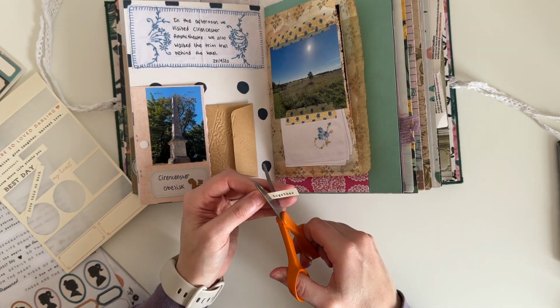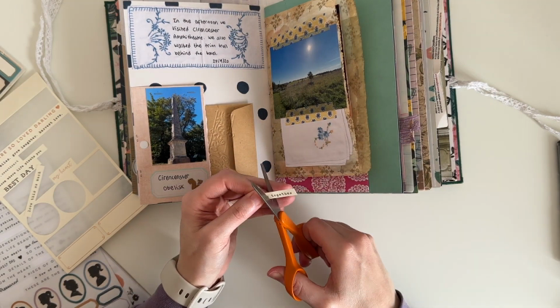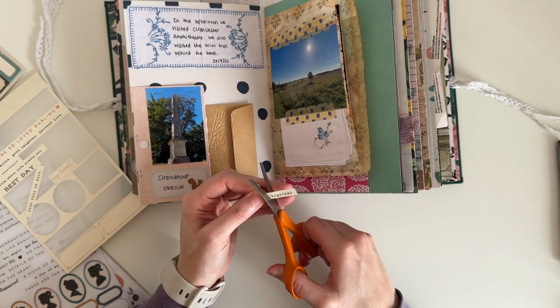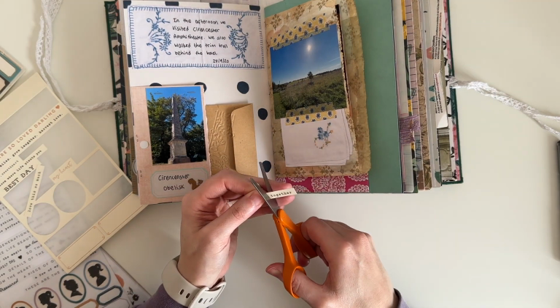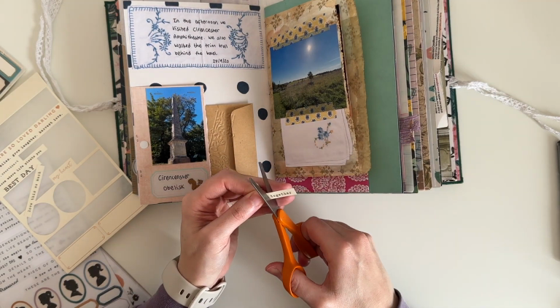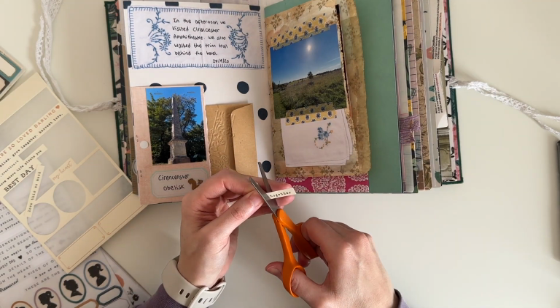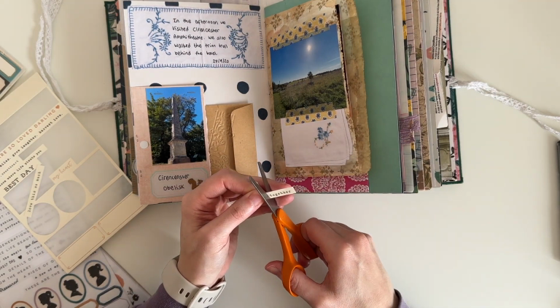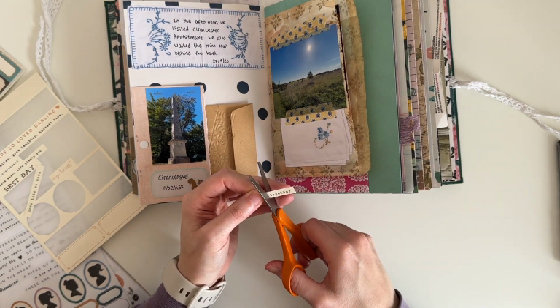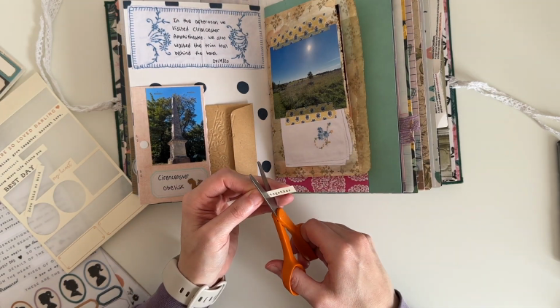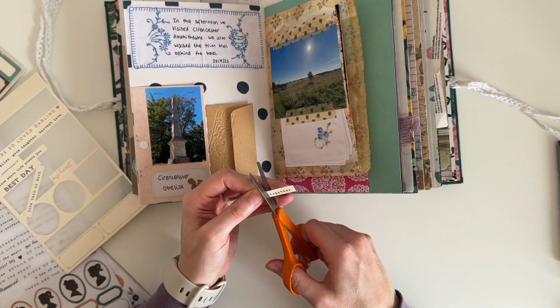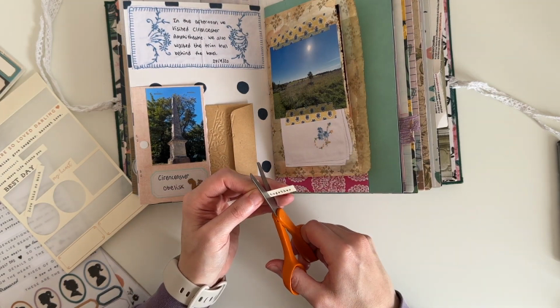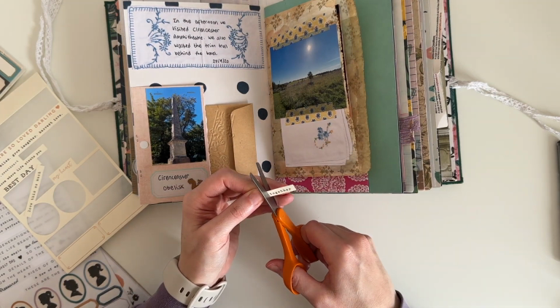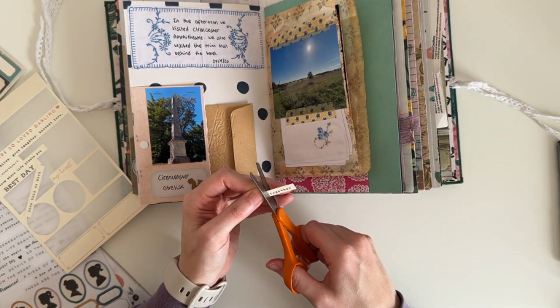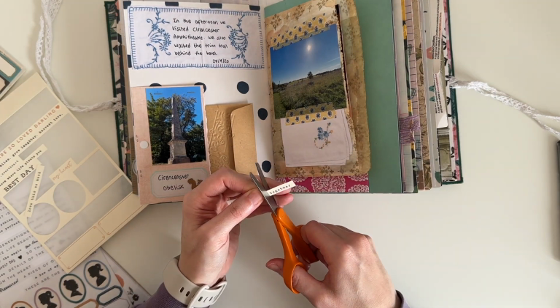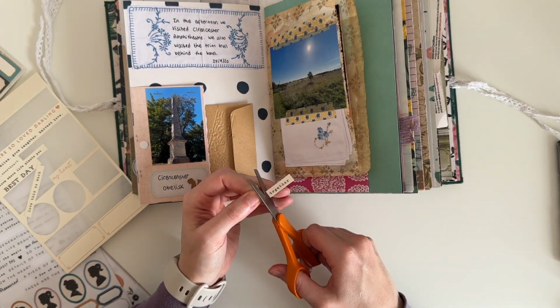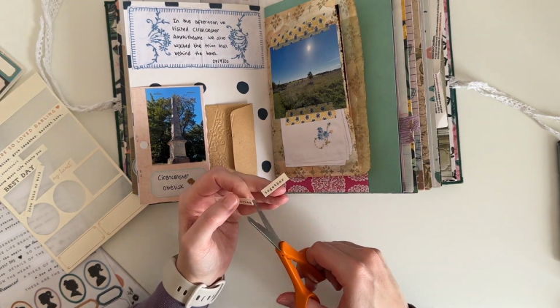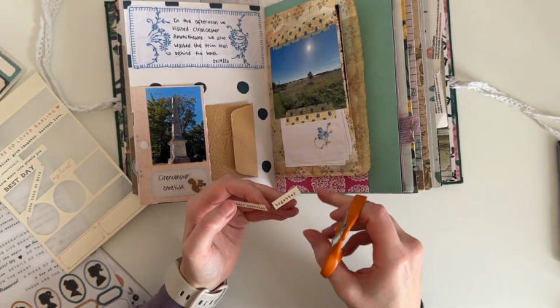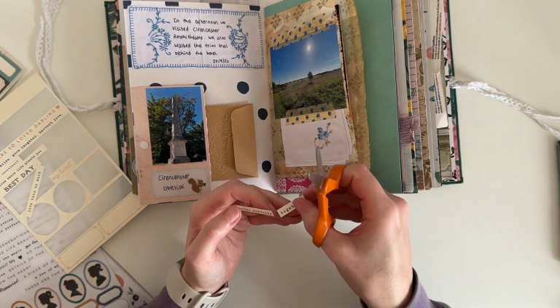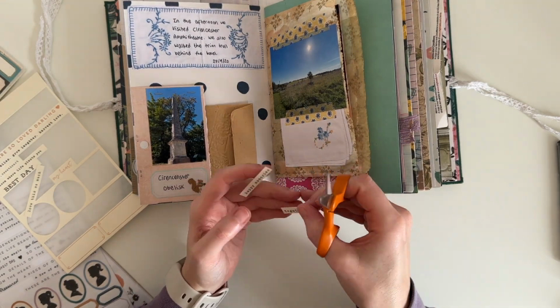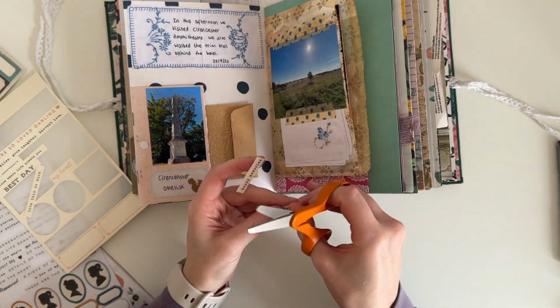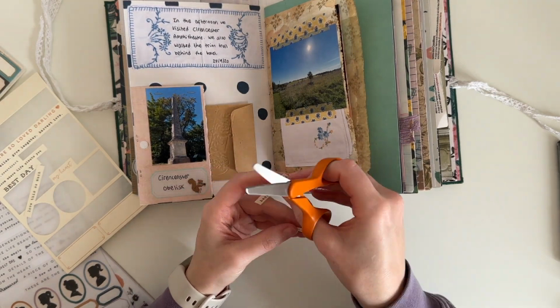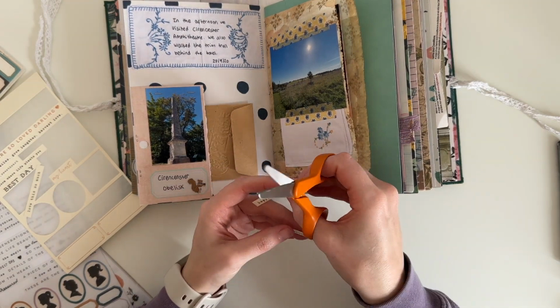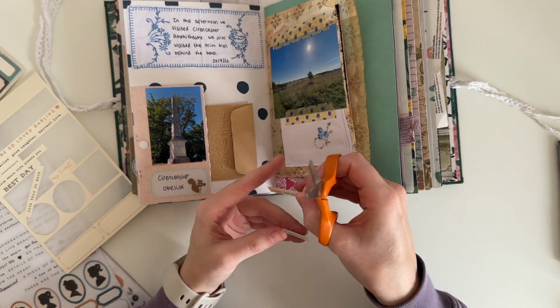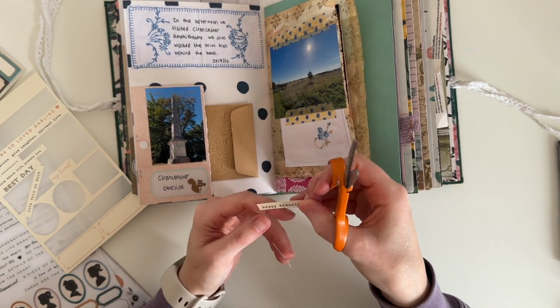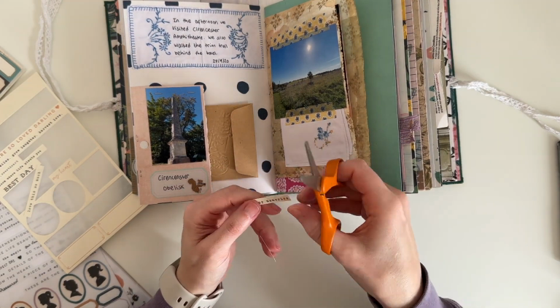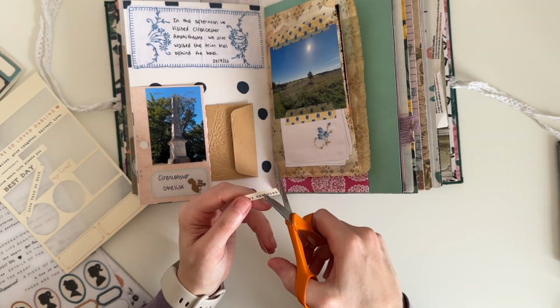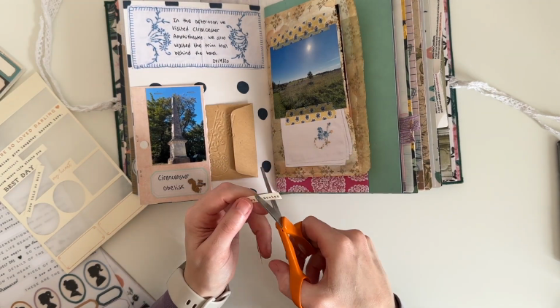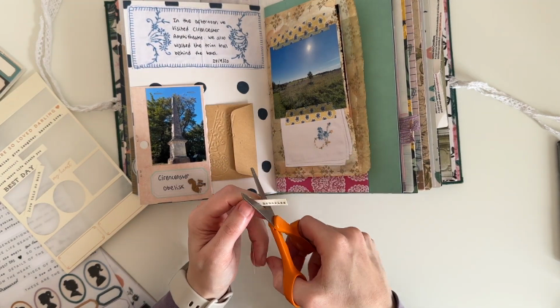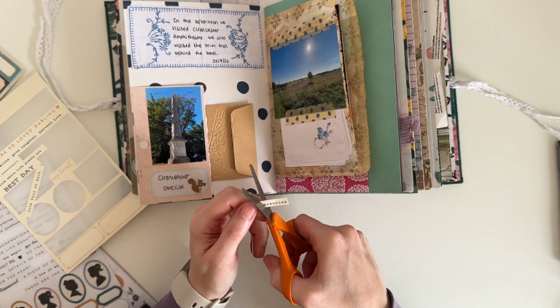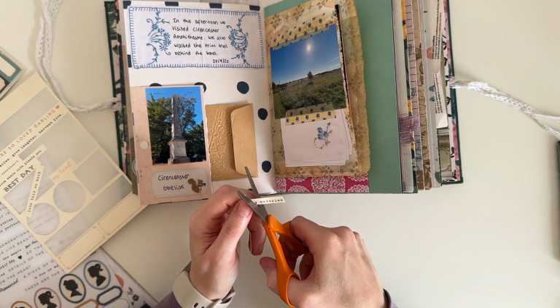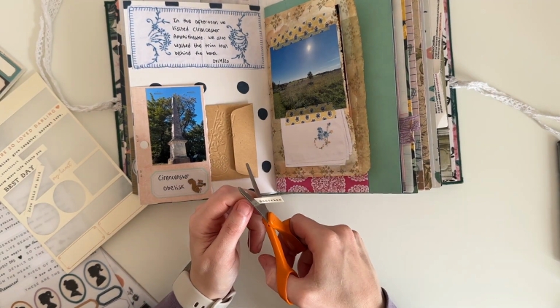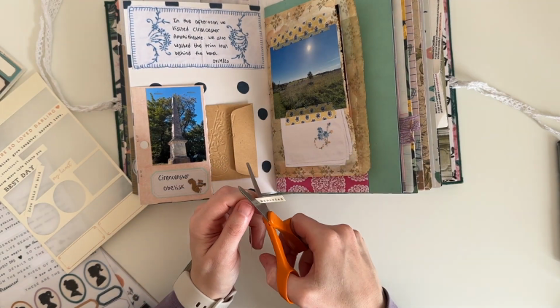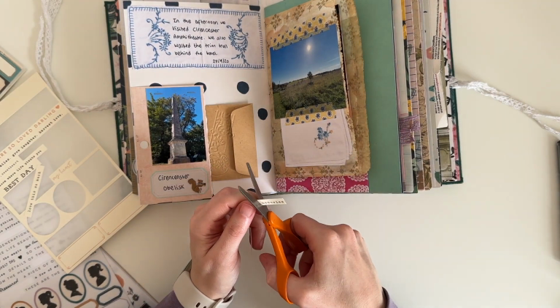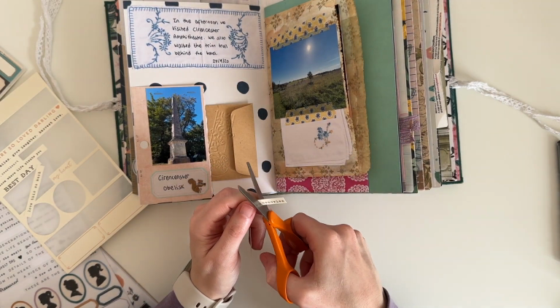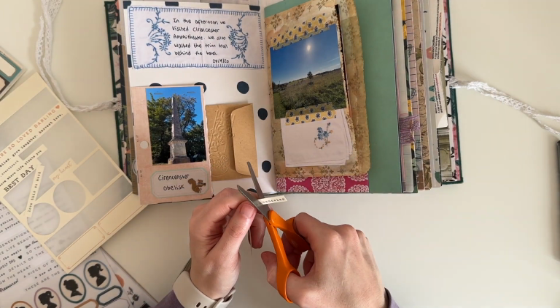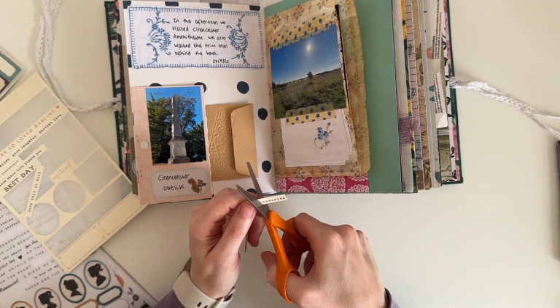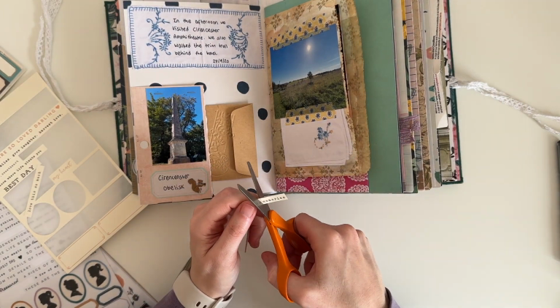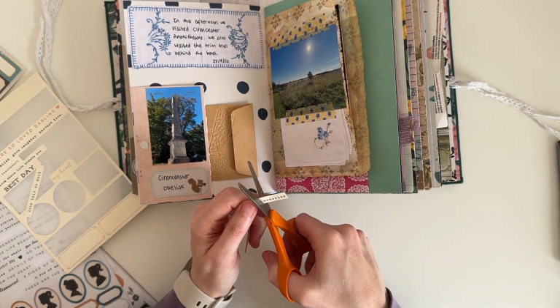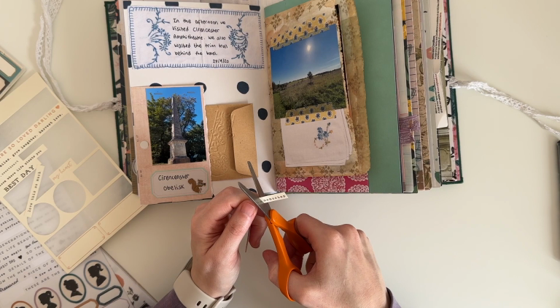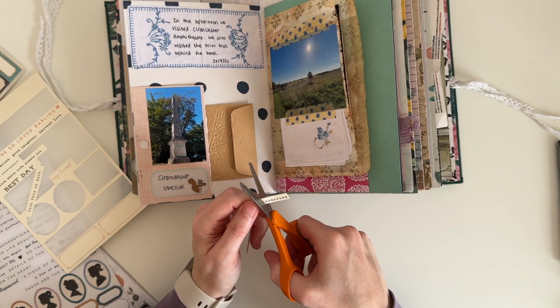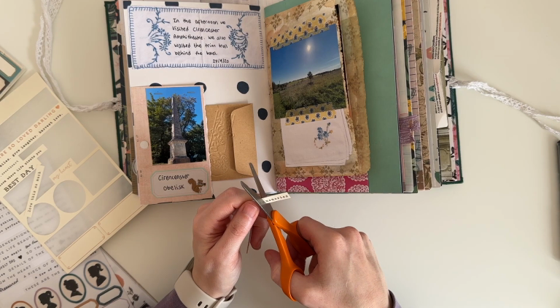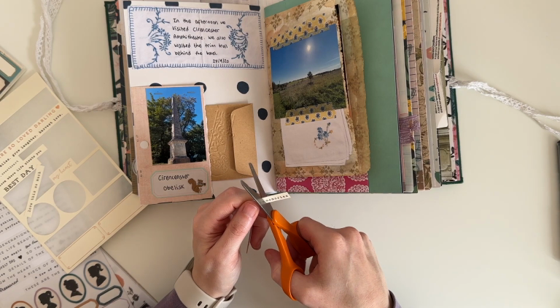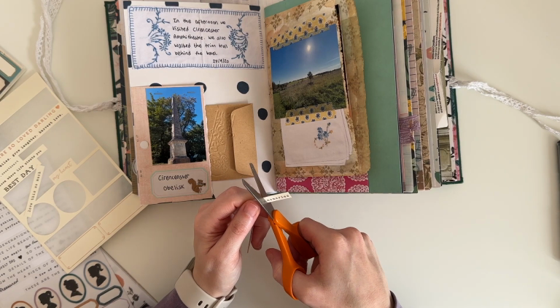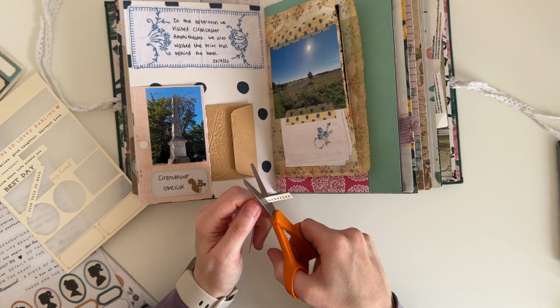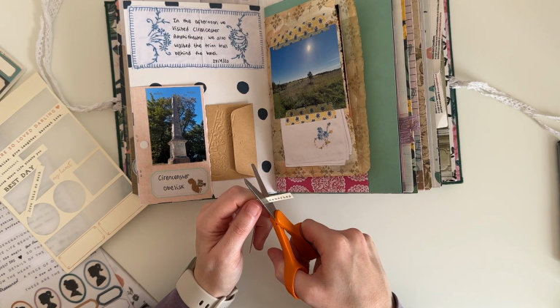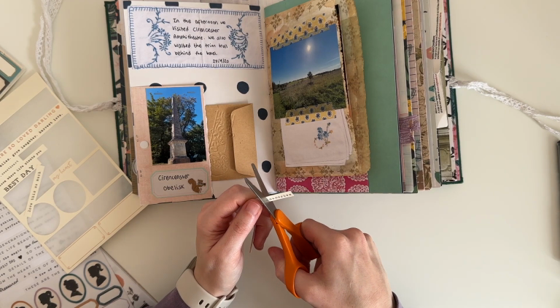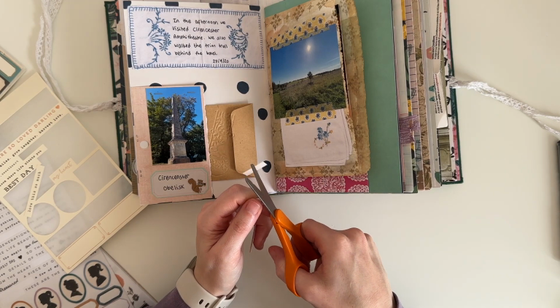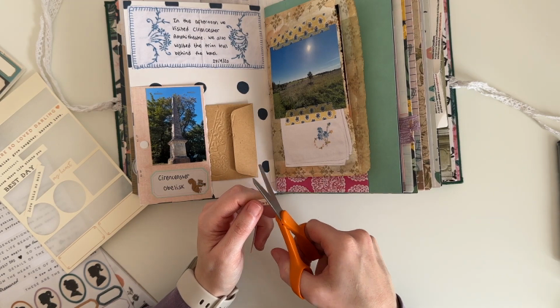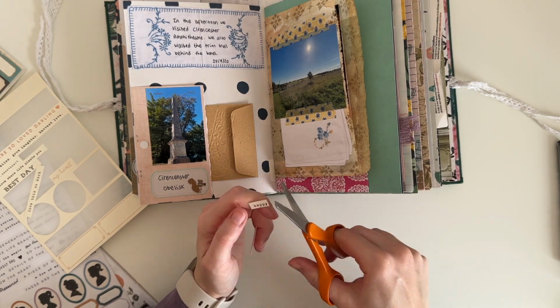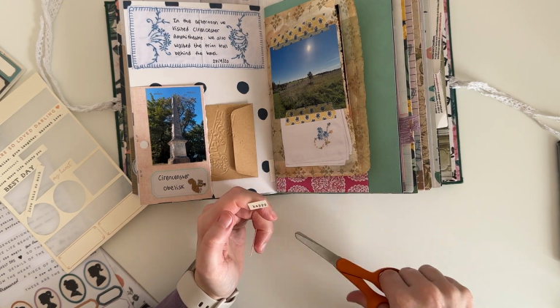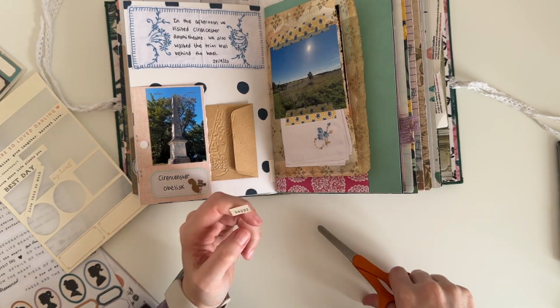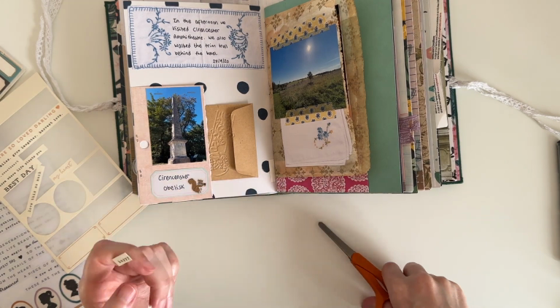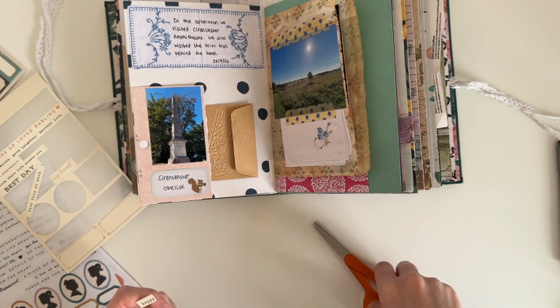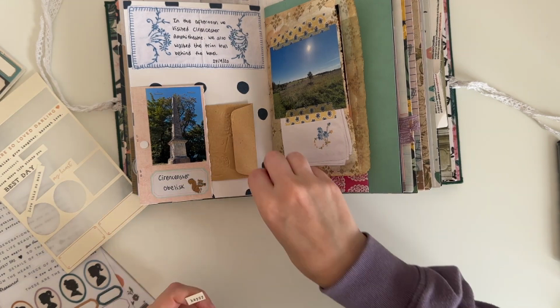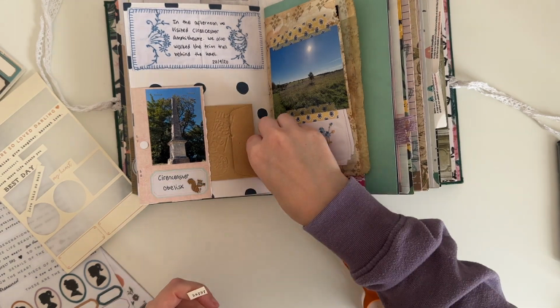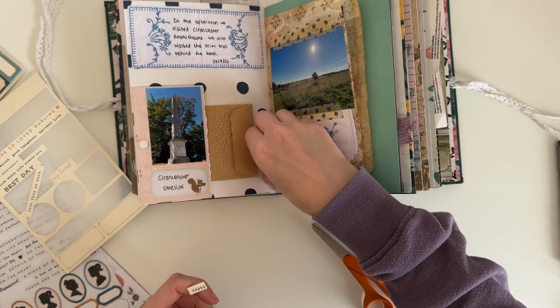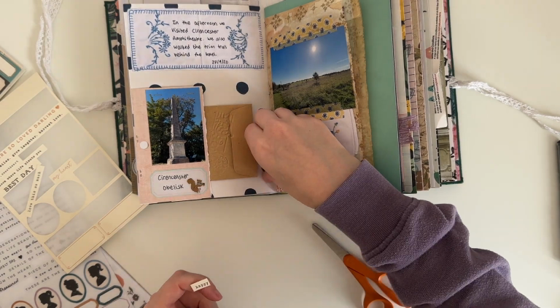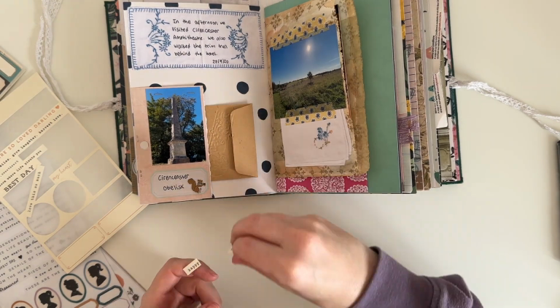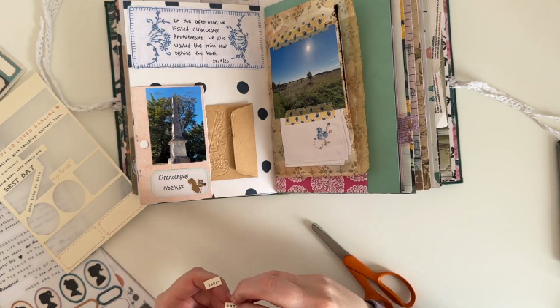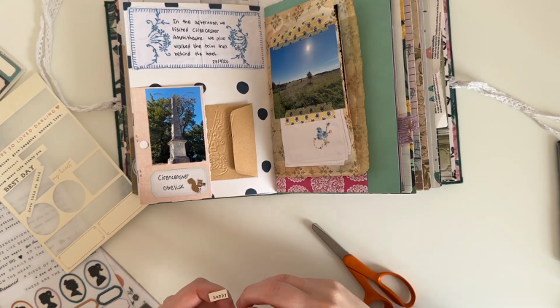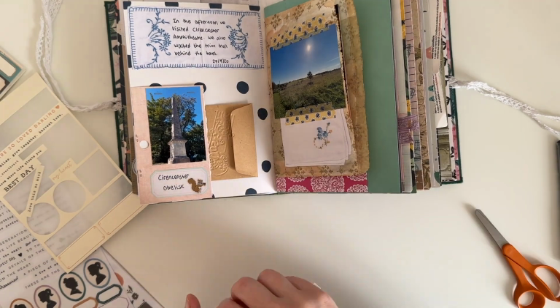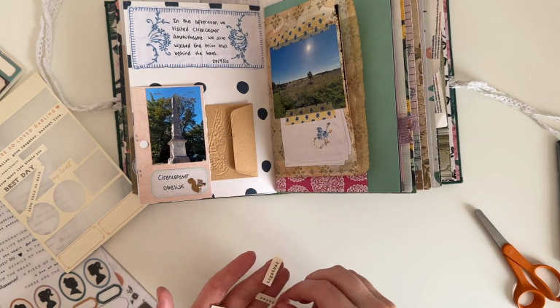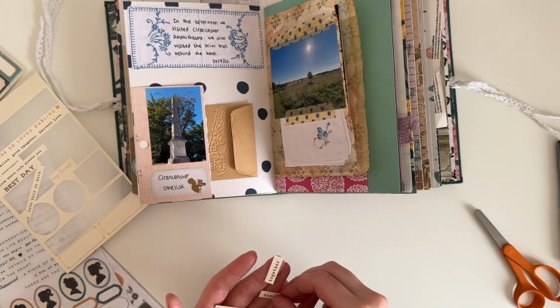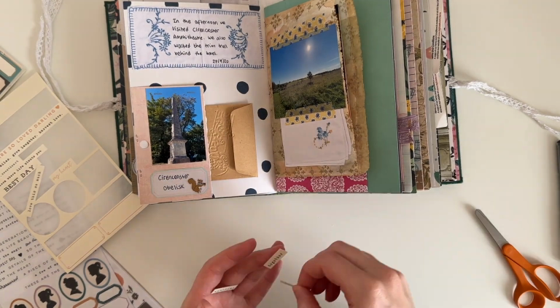With this sticker it's just a little bit too big, so I decided to cut it down and stick that on top of the vintage linen.